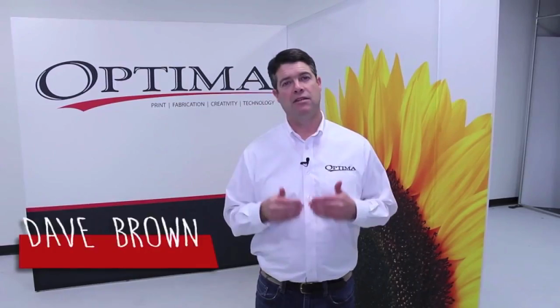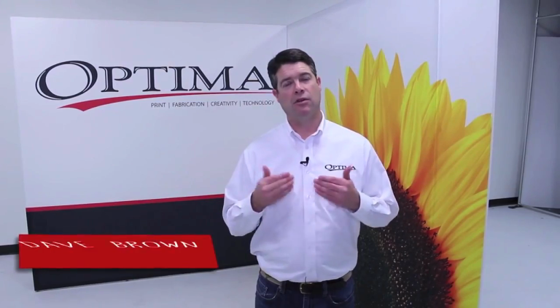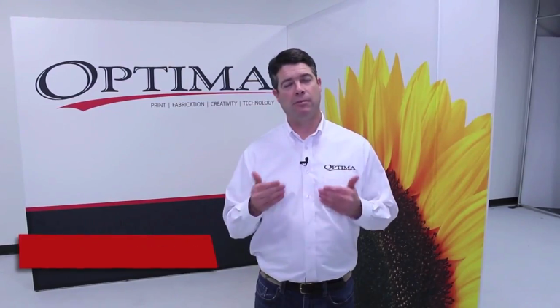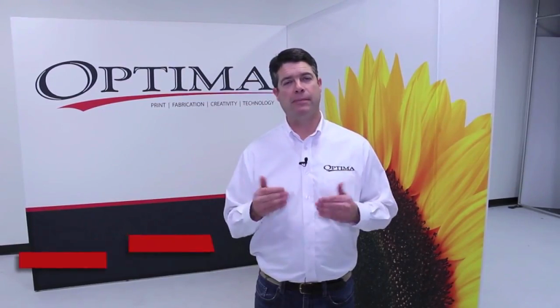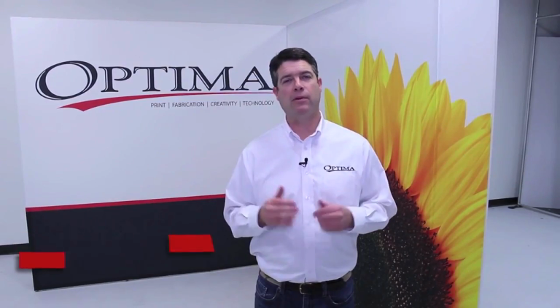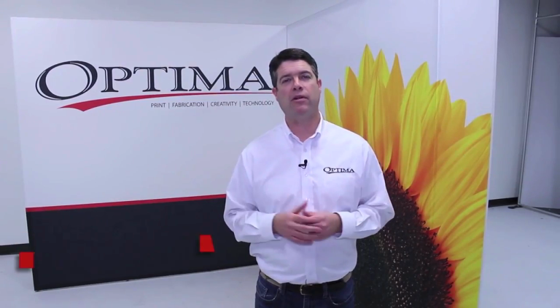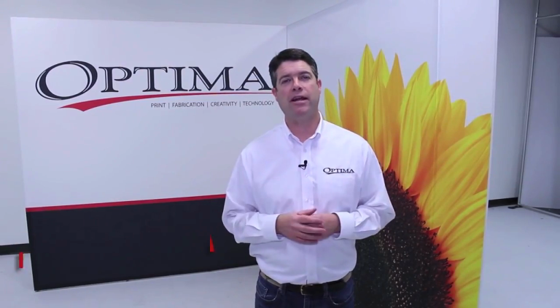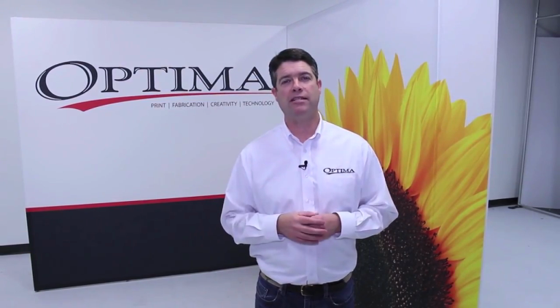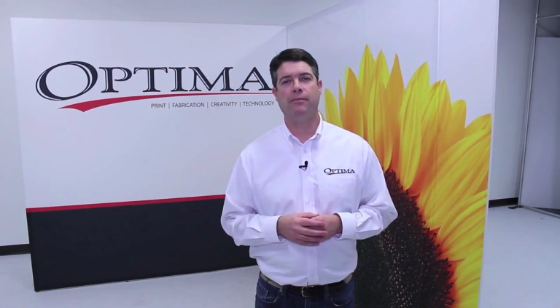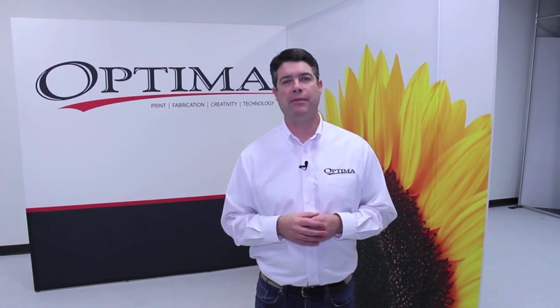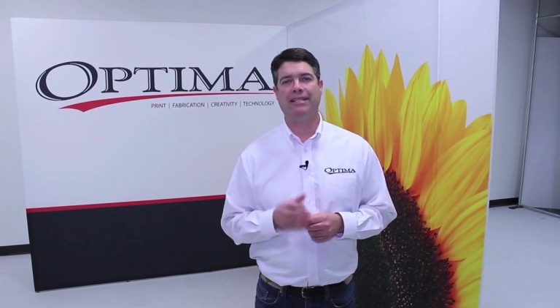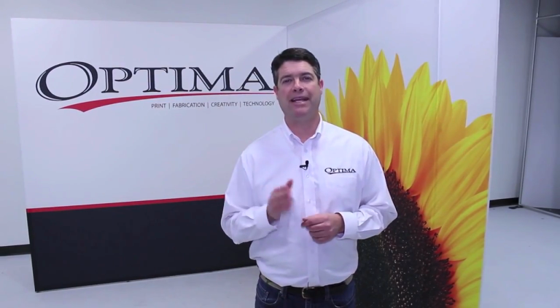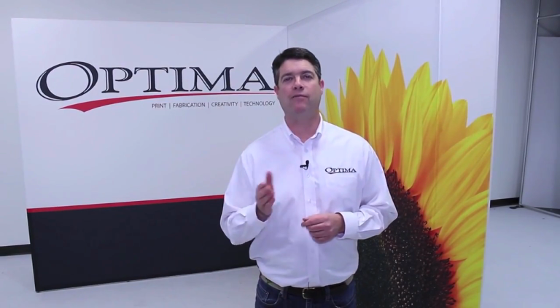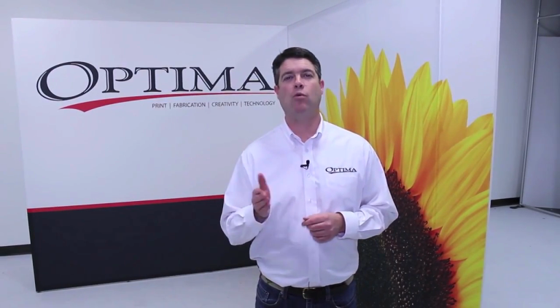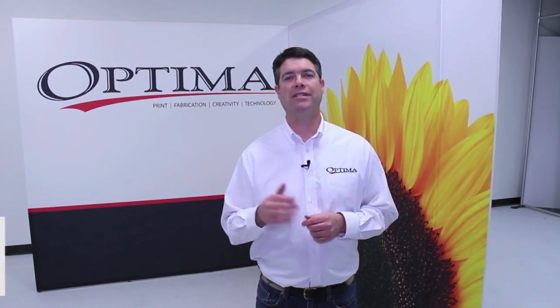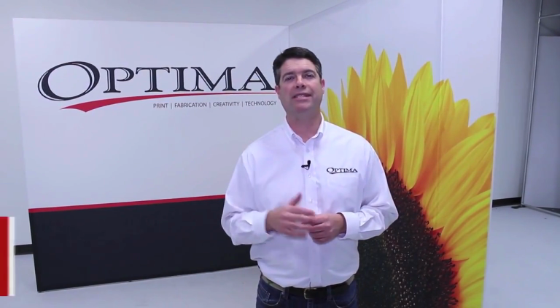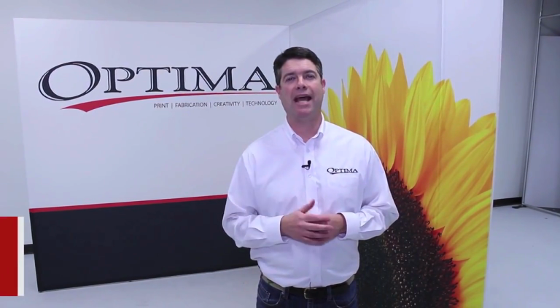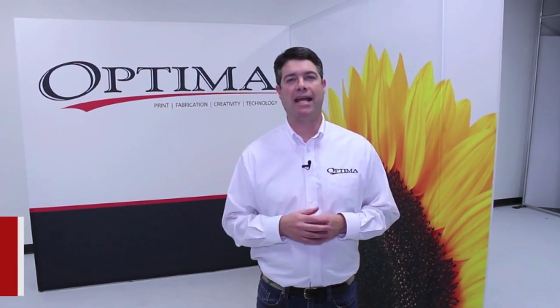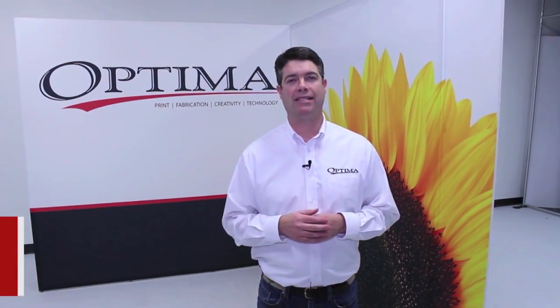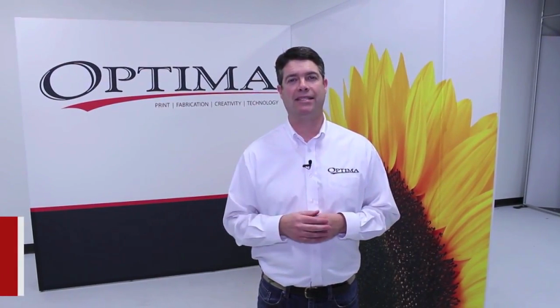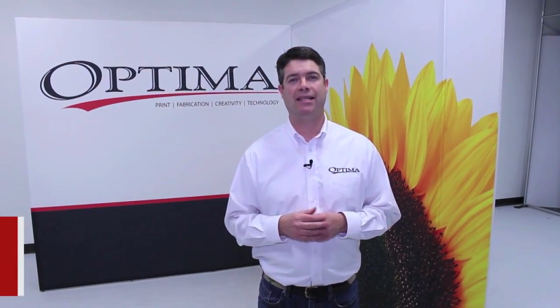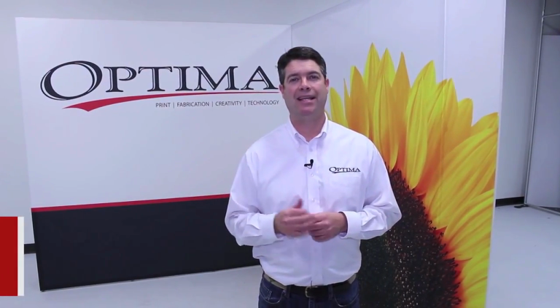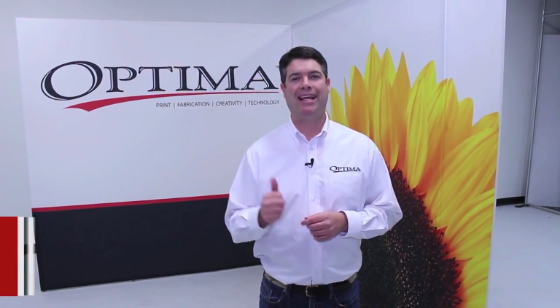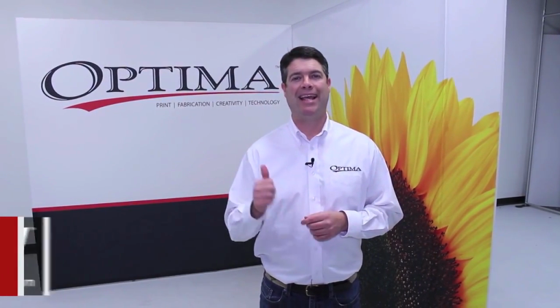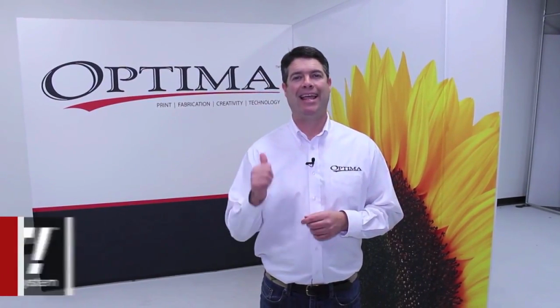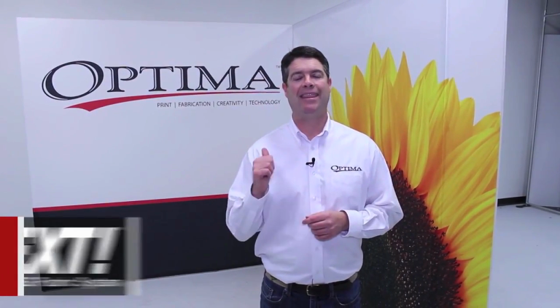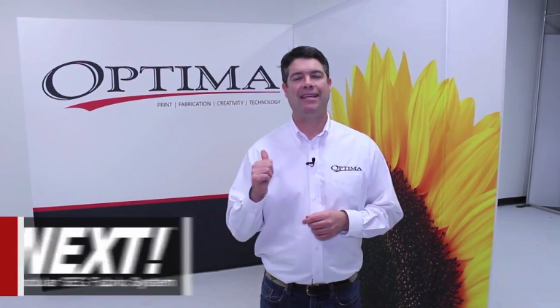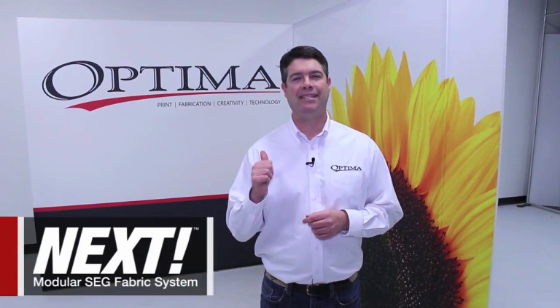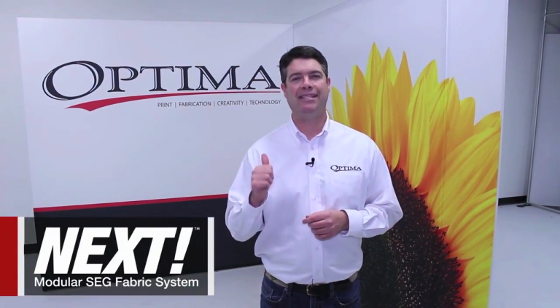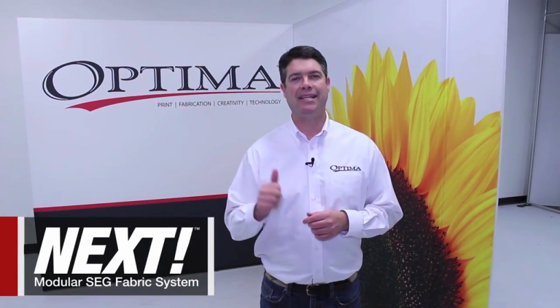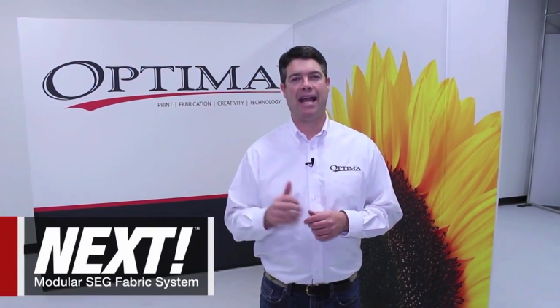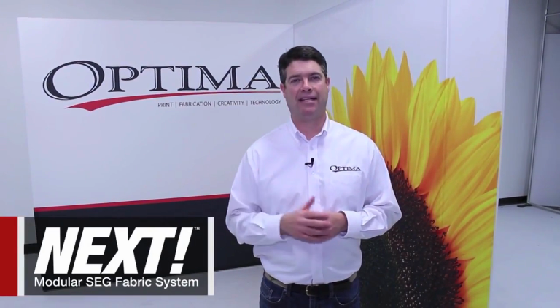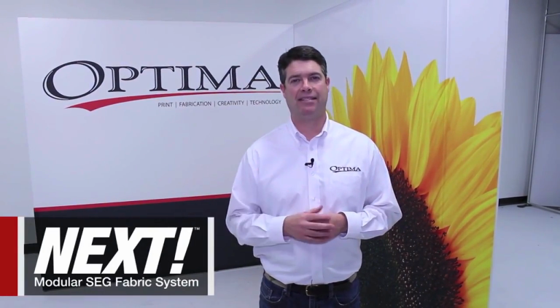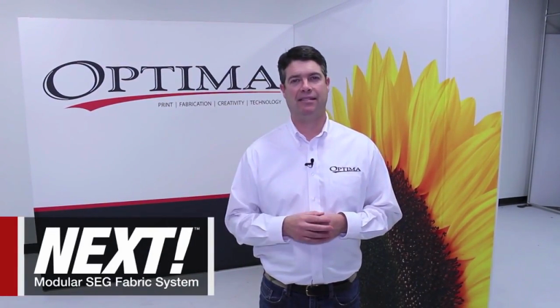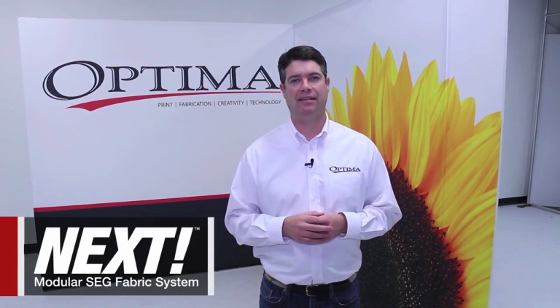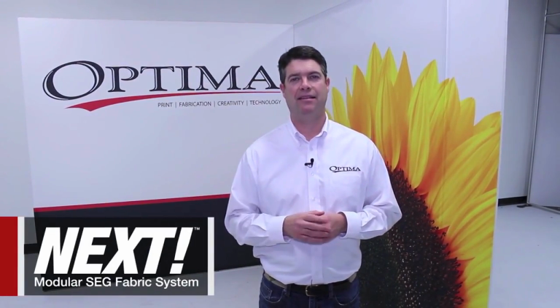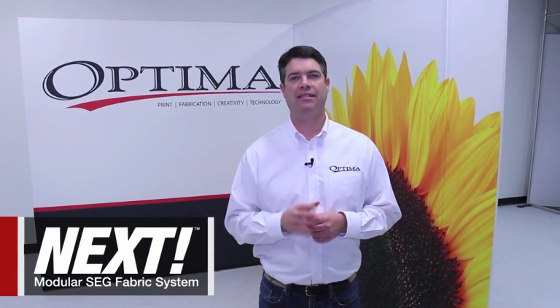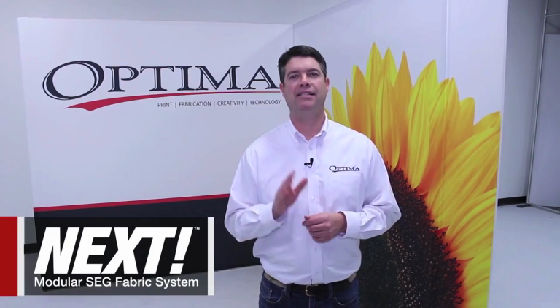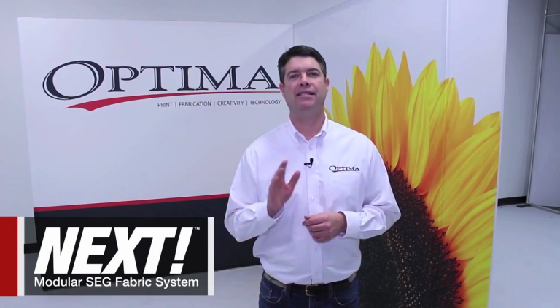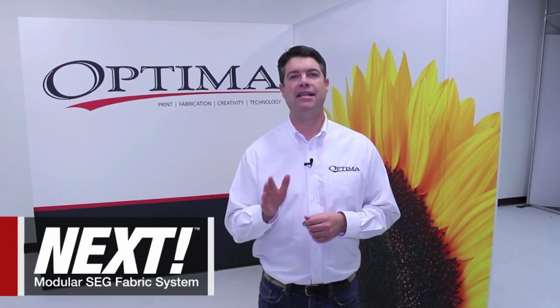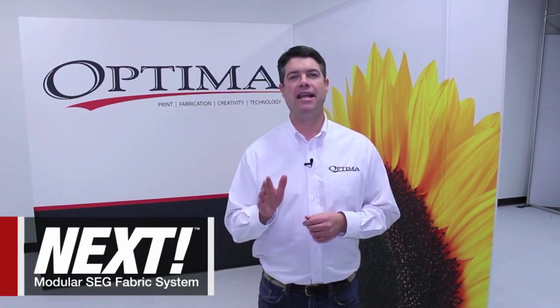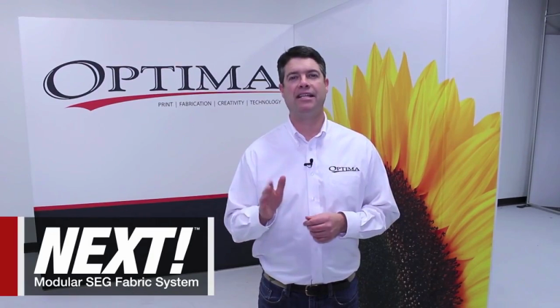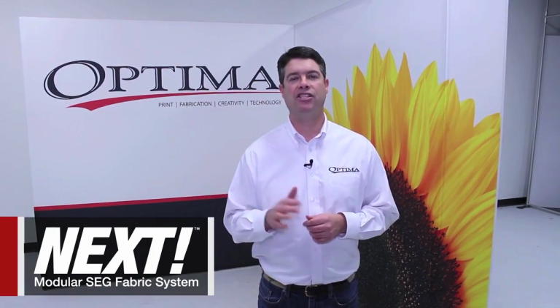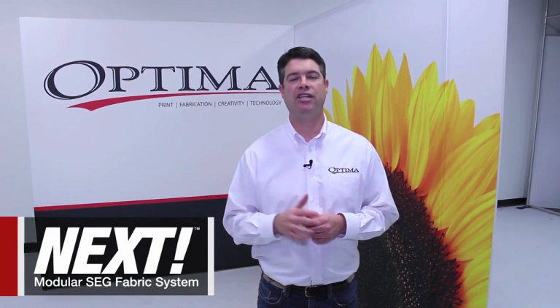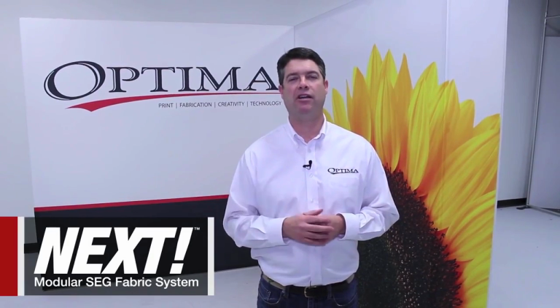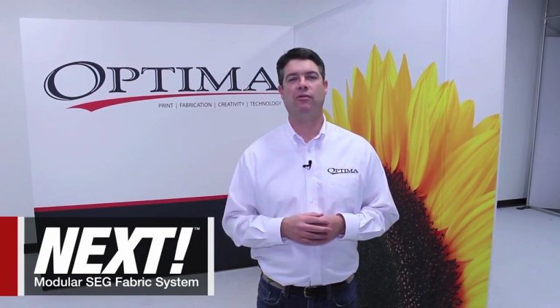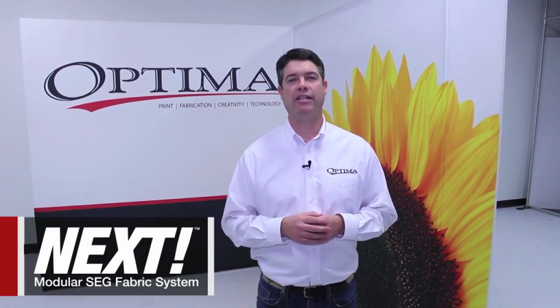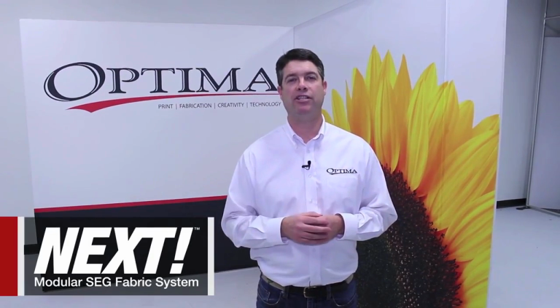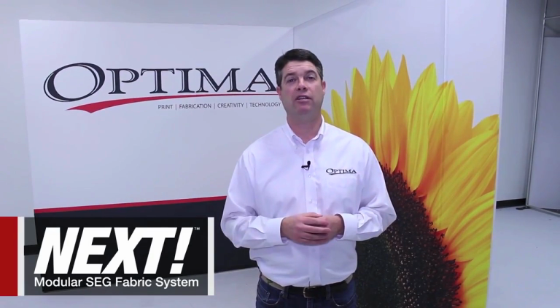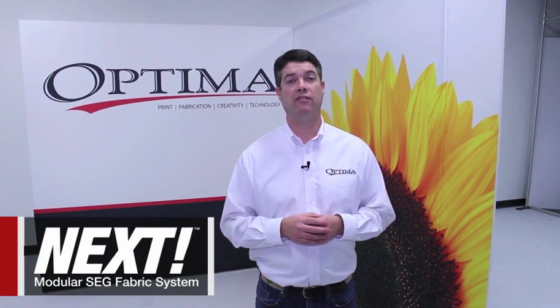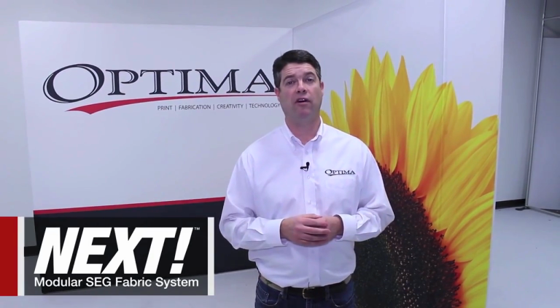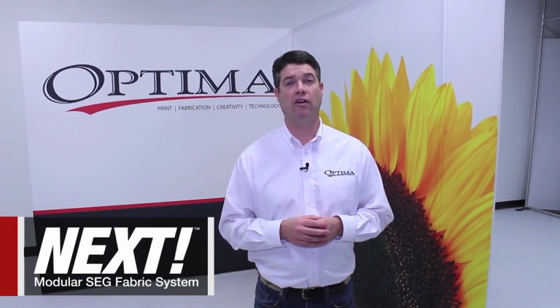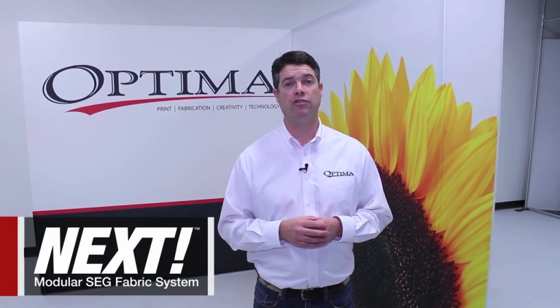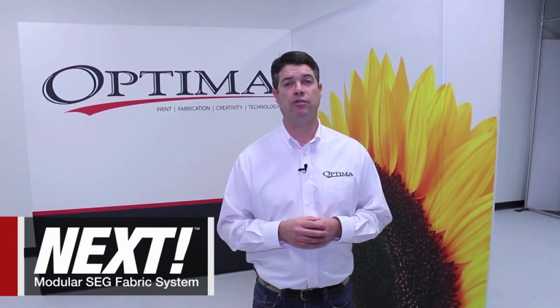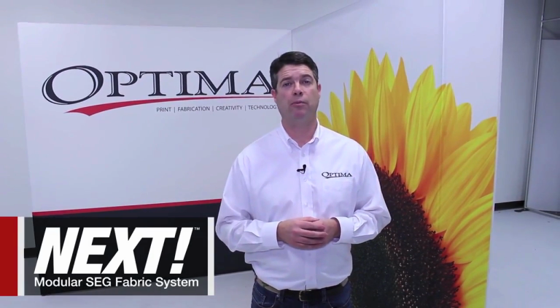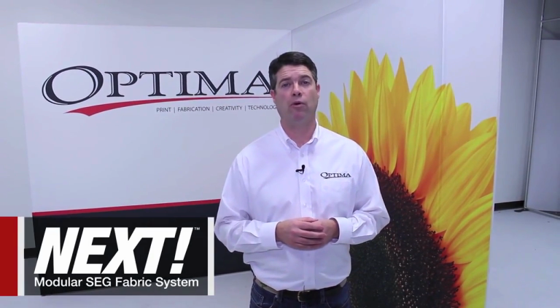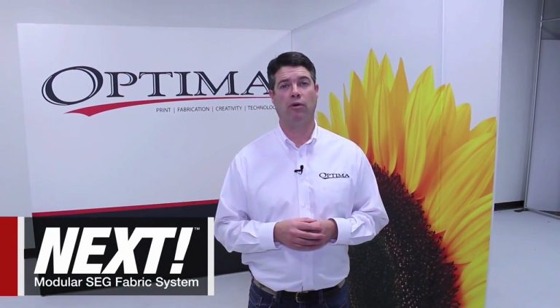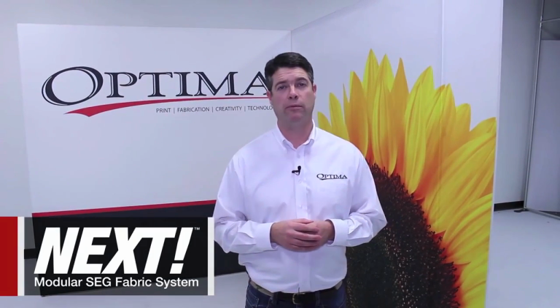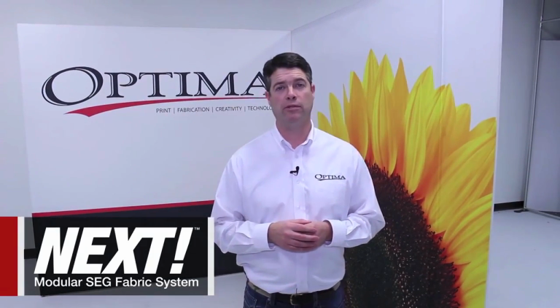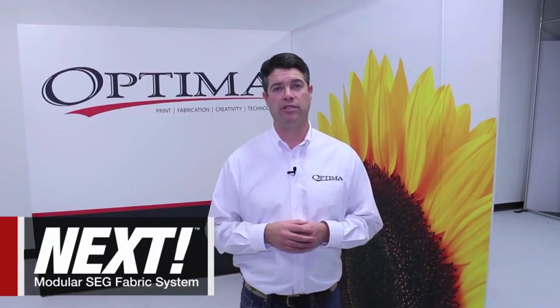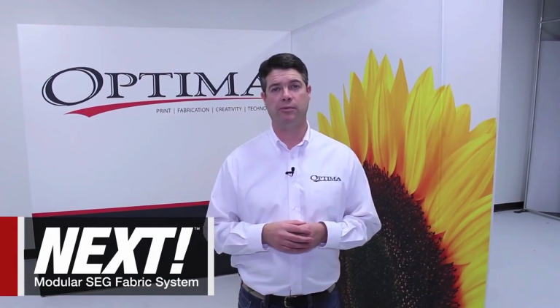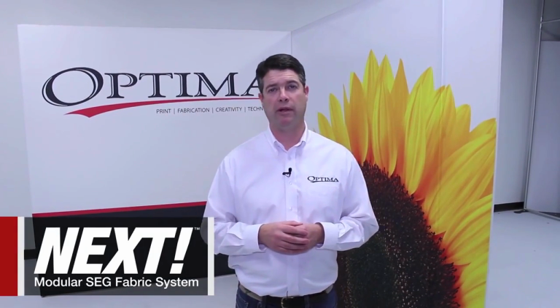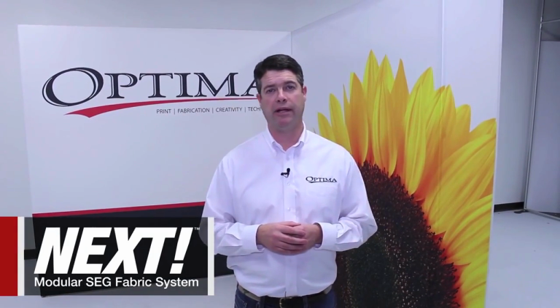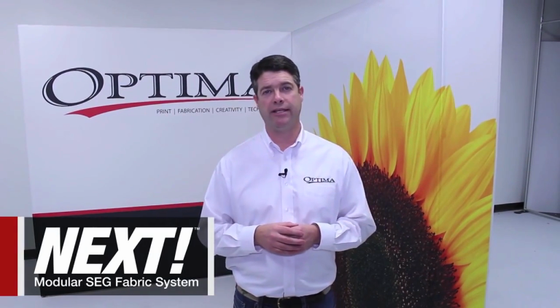People are asking me, Dave, what's next? This is next. This is the next generation of ultra-portable displays.